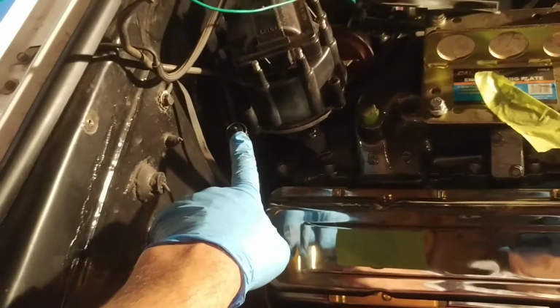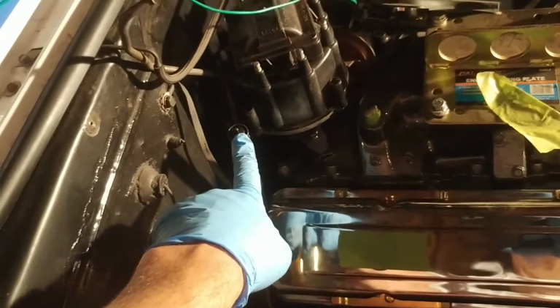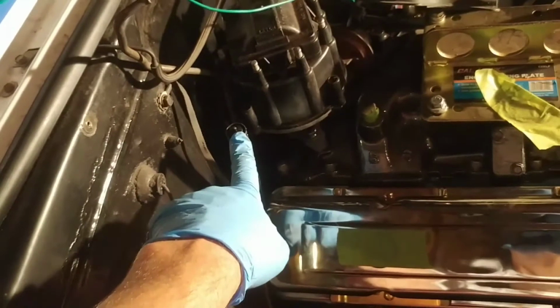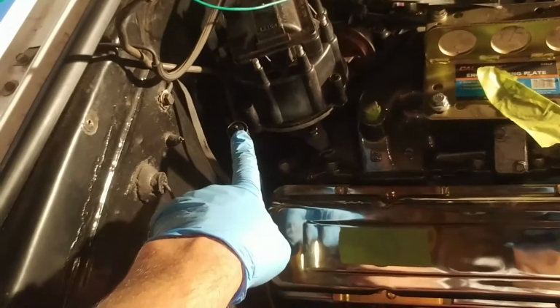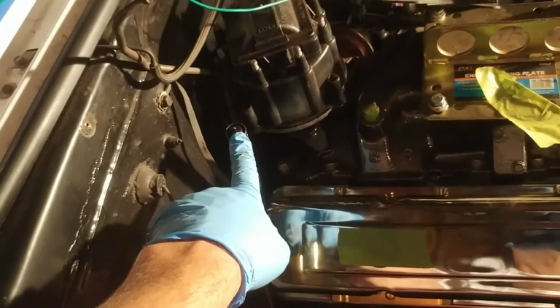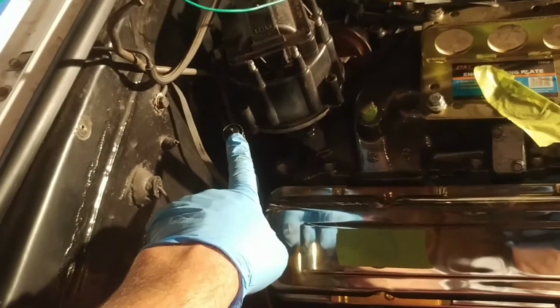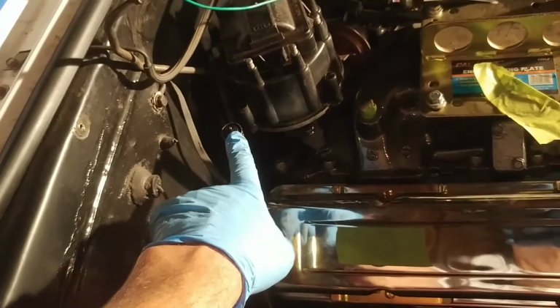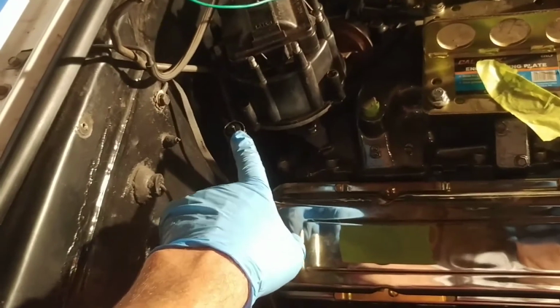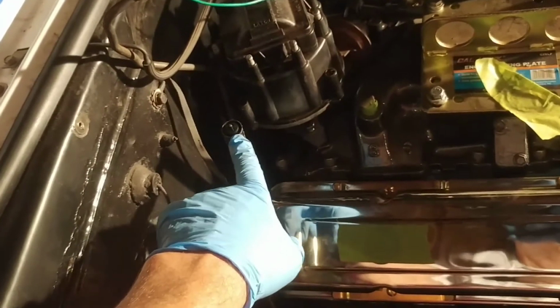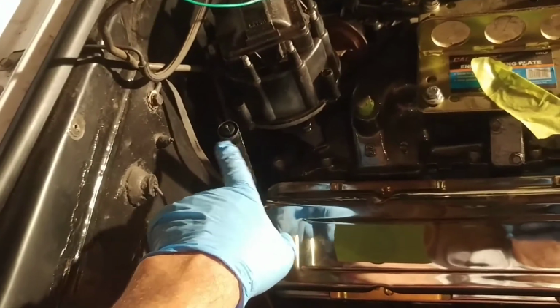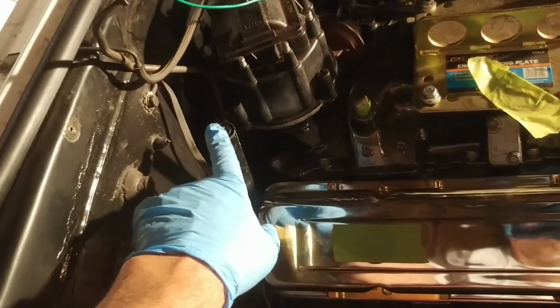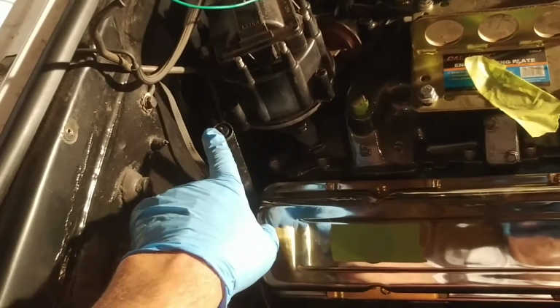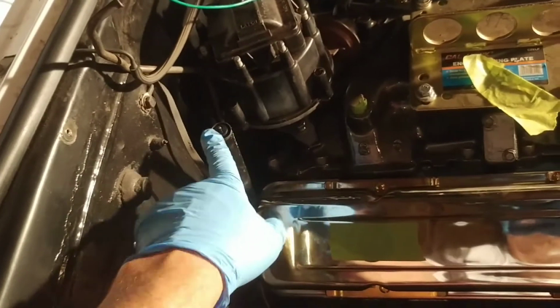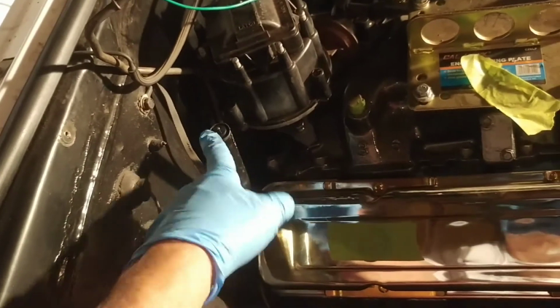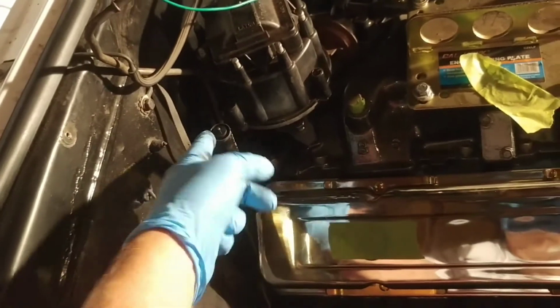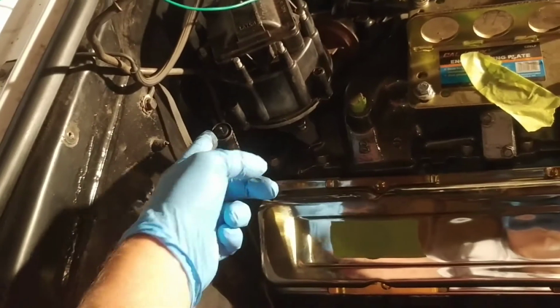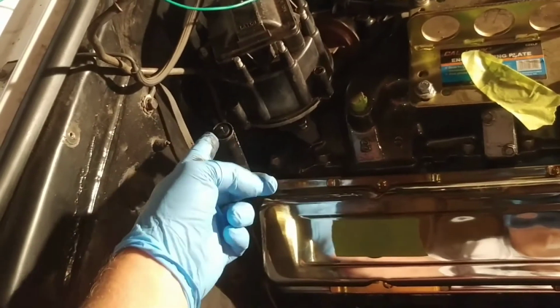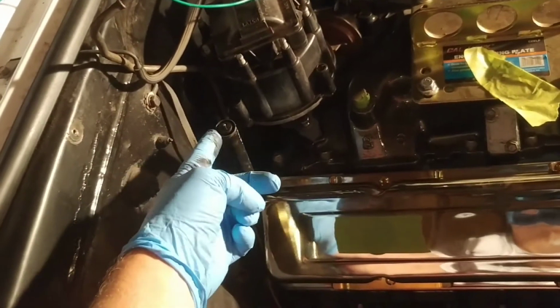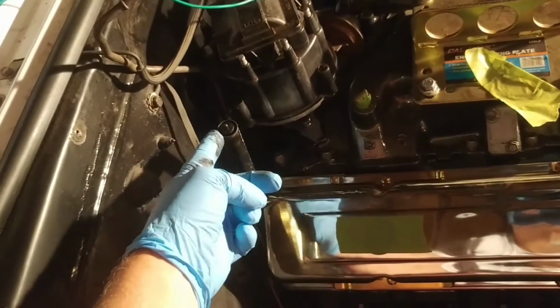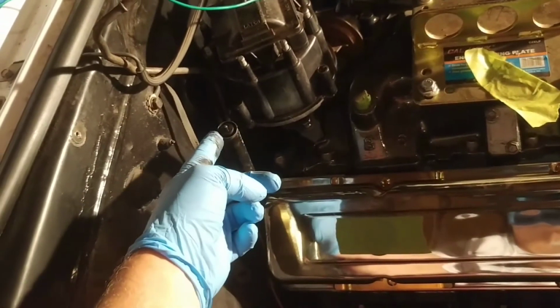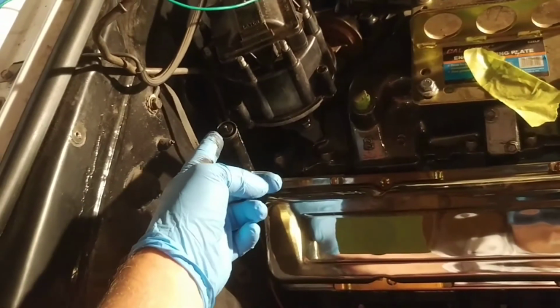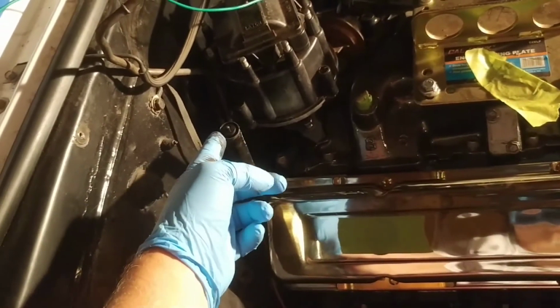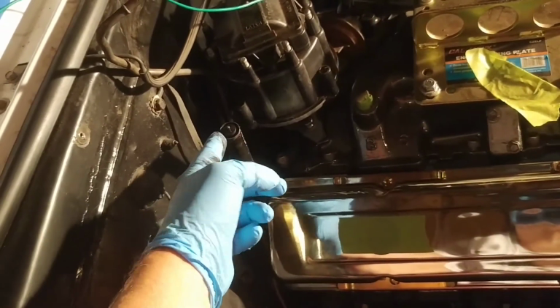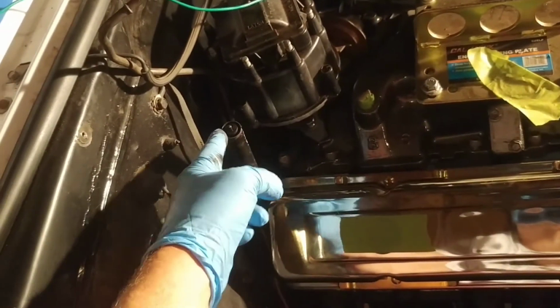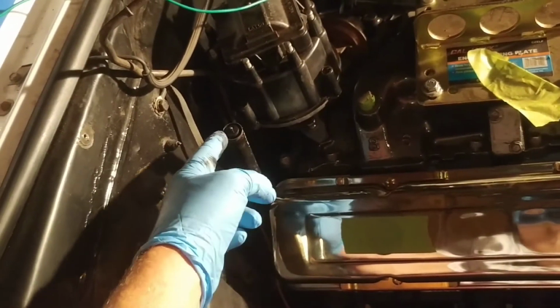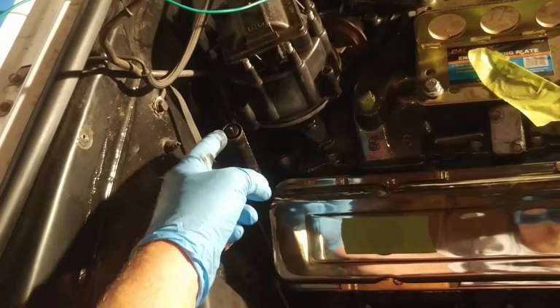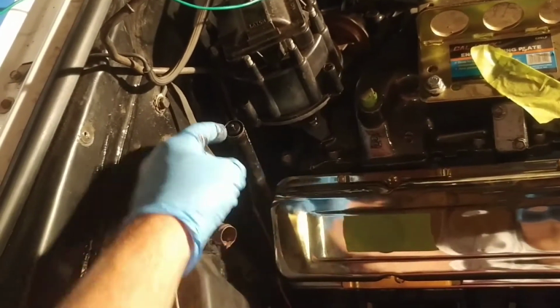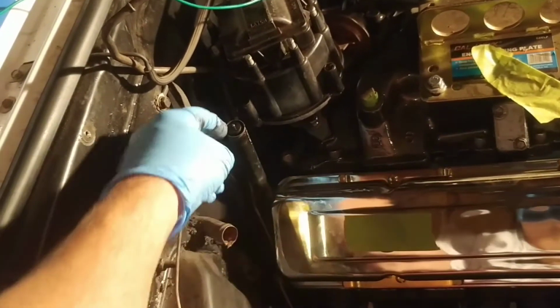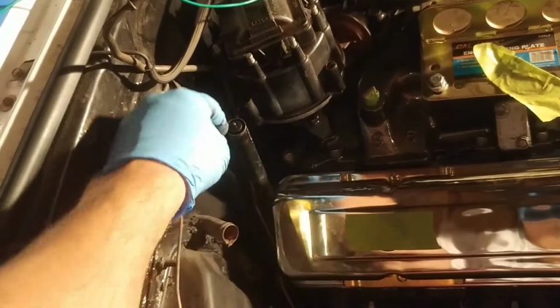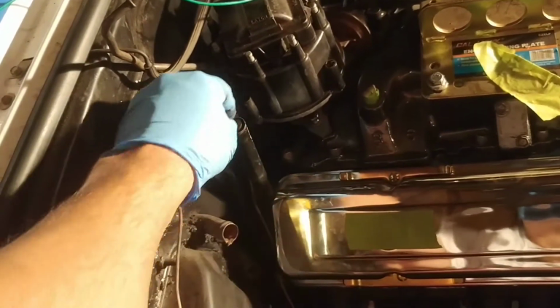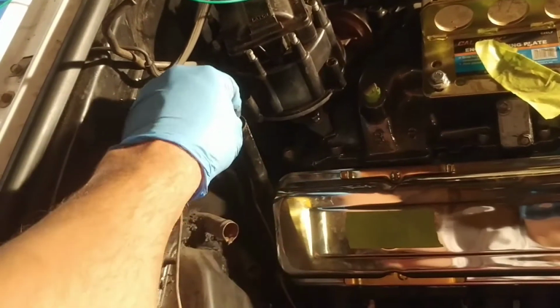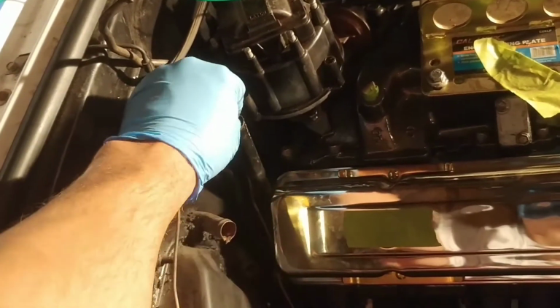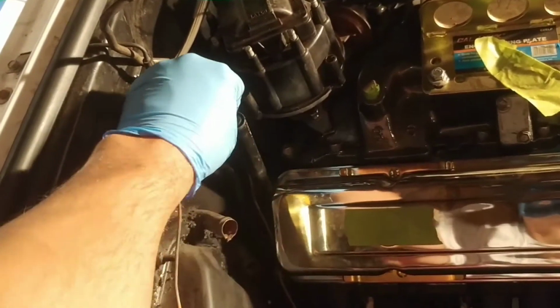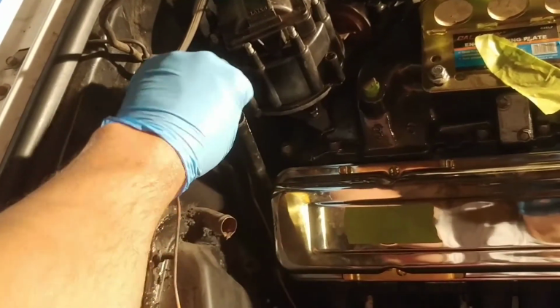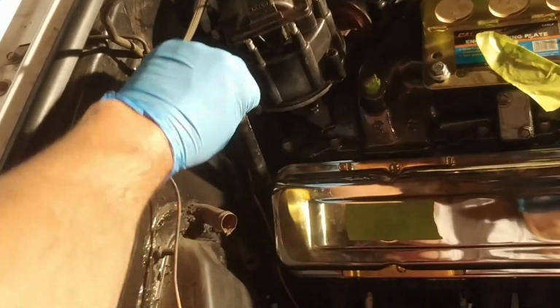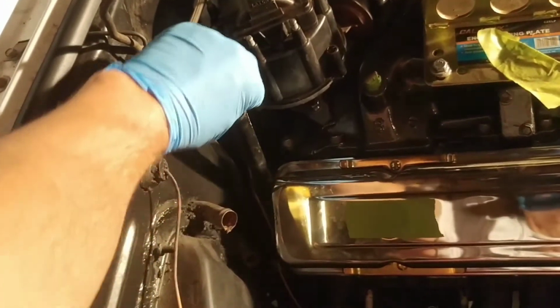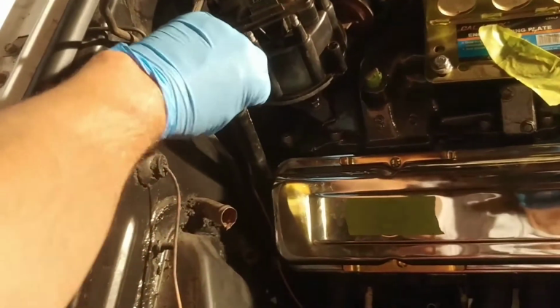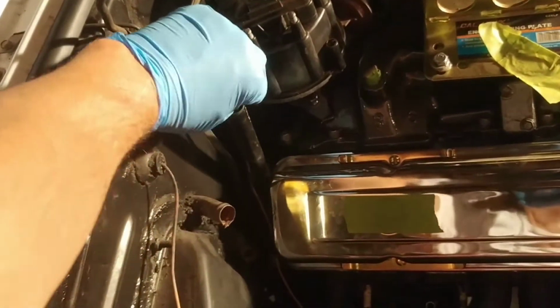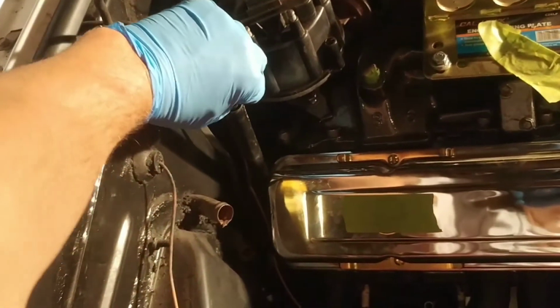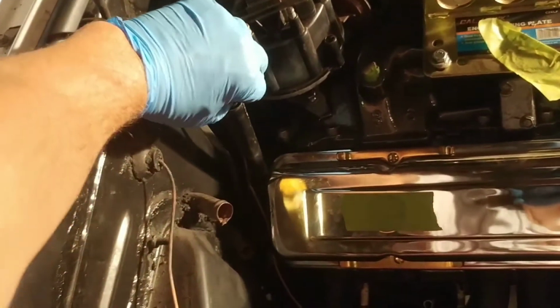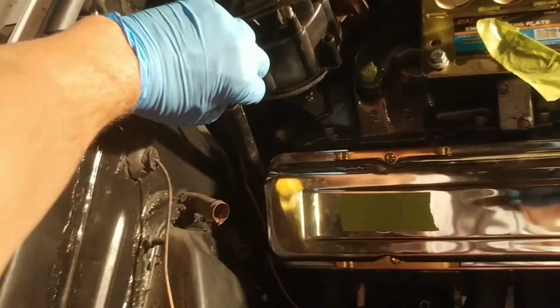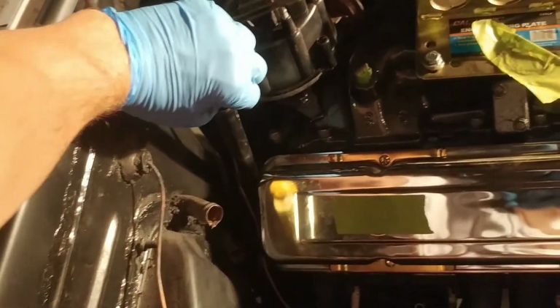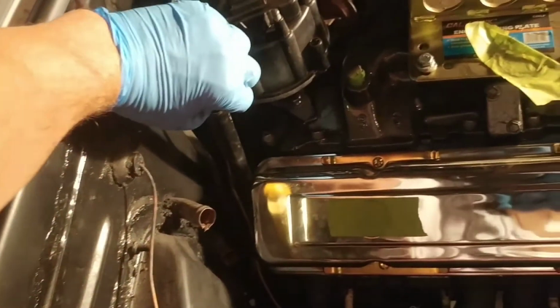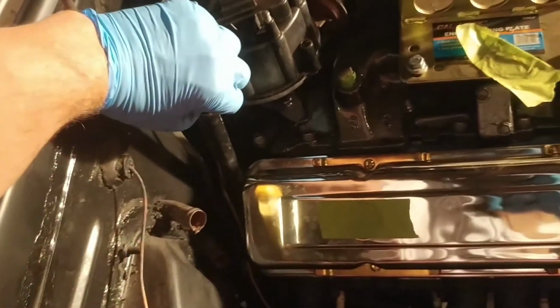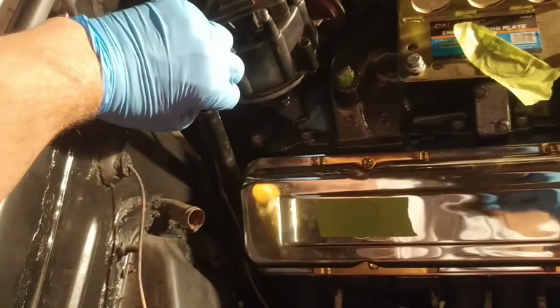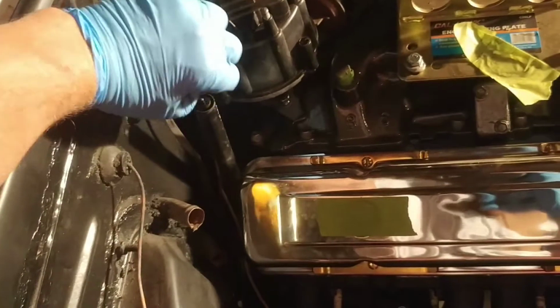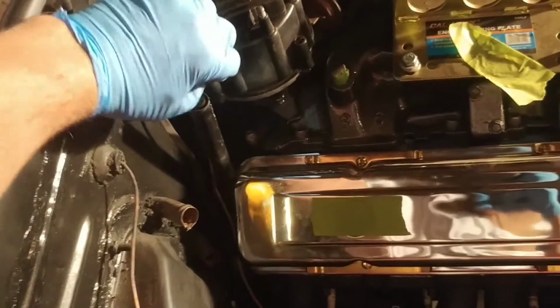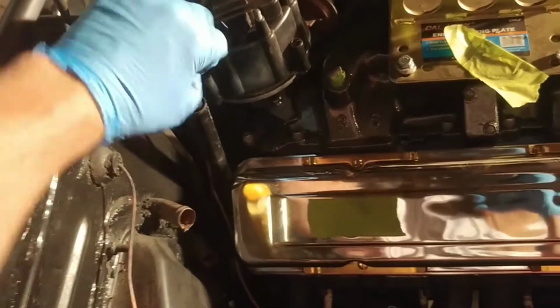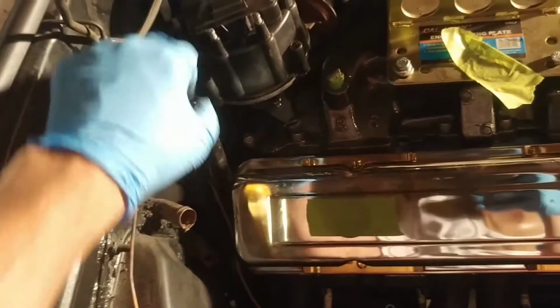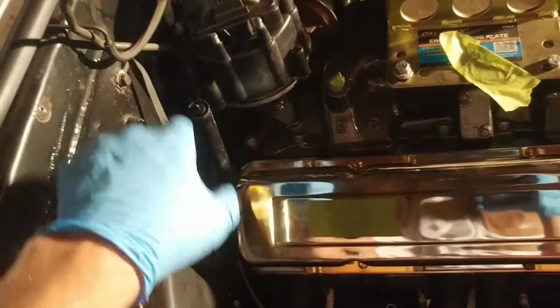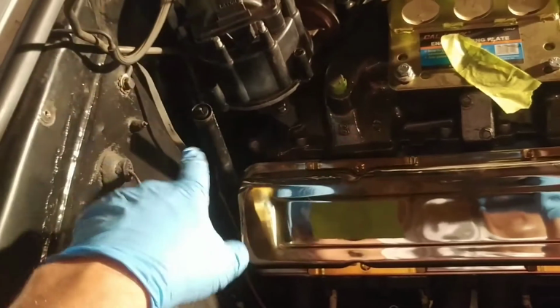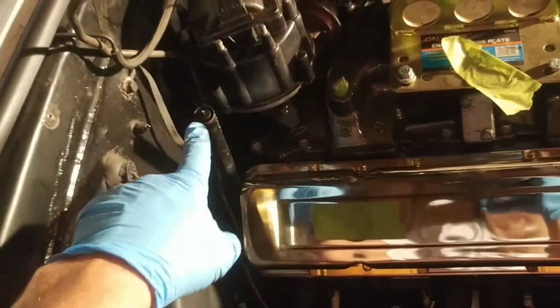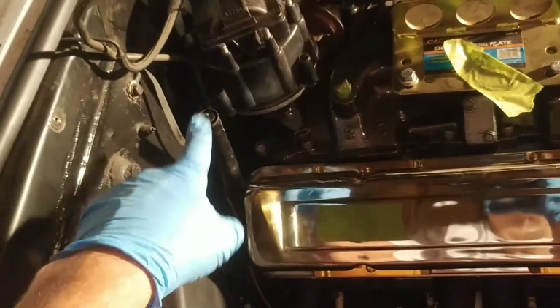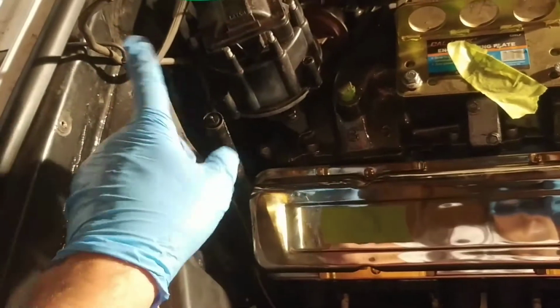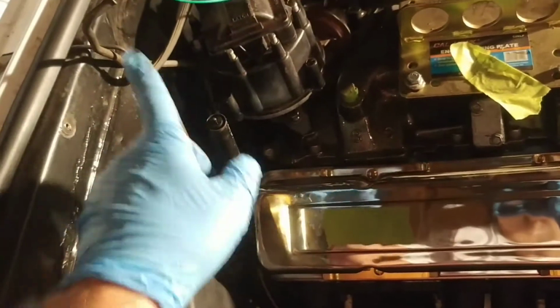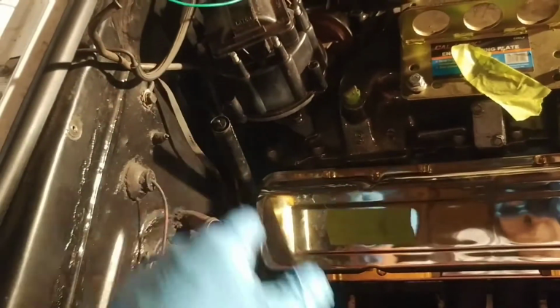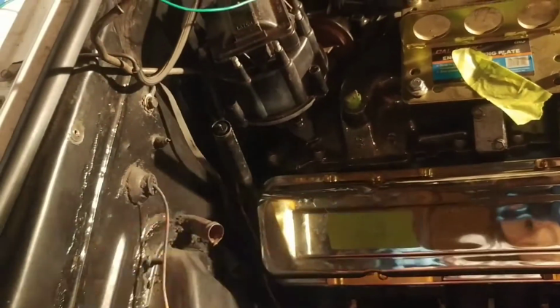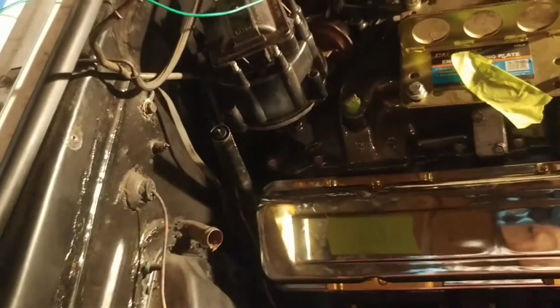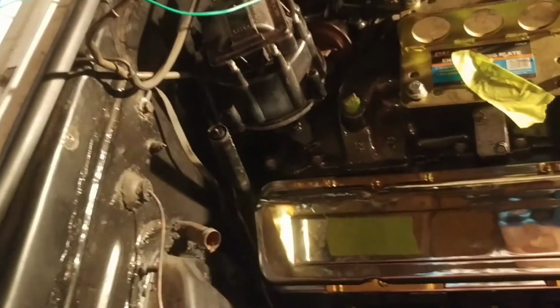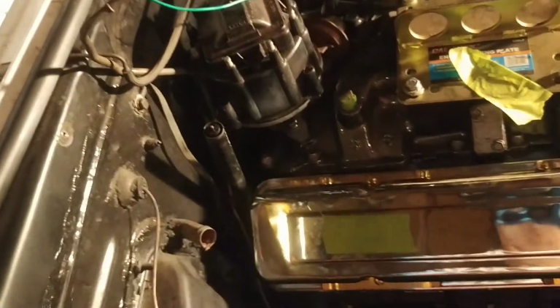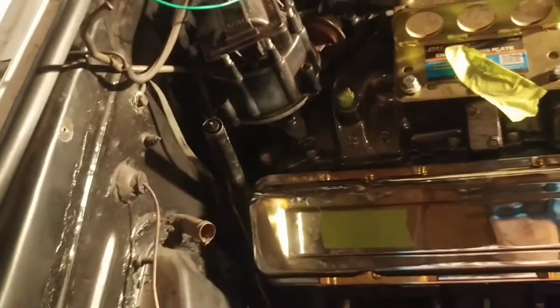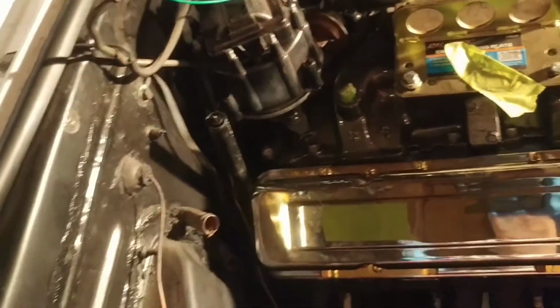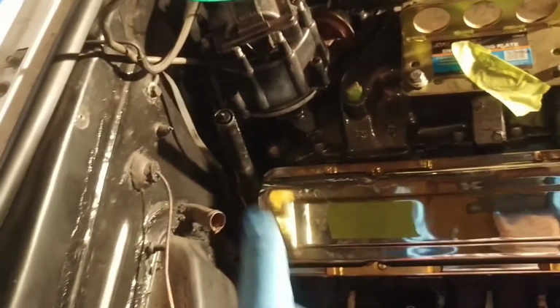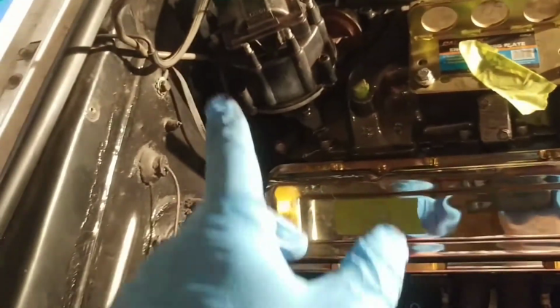I lost my little cap for the transmission fluid dipstick. I'll have to grab the end of that with my vice grips, pop that out, and figure out how I'm going to deal with that.